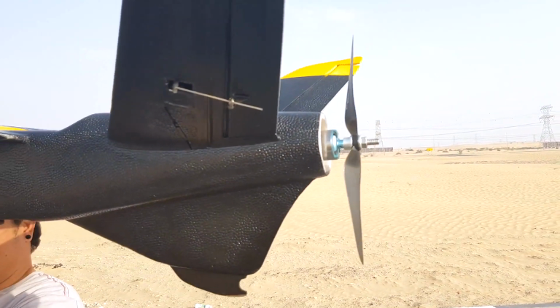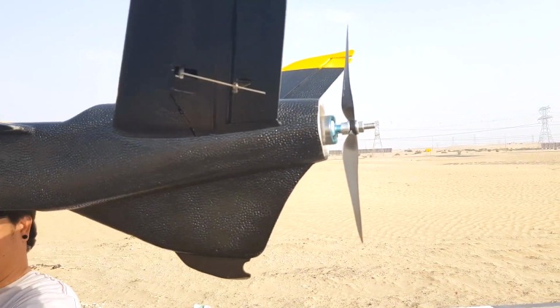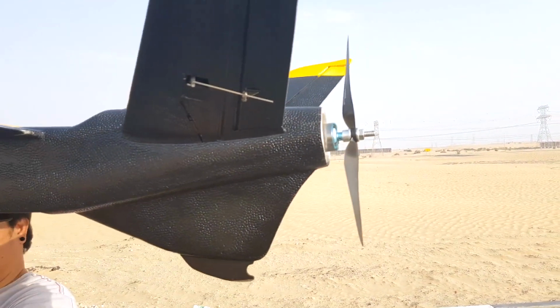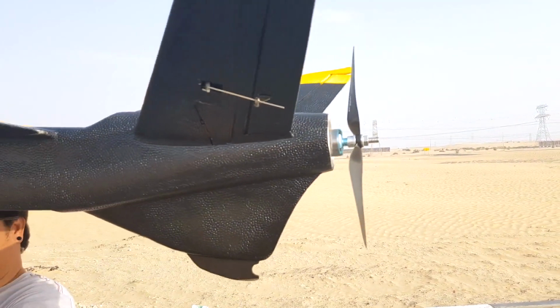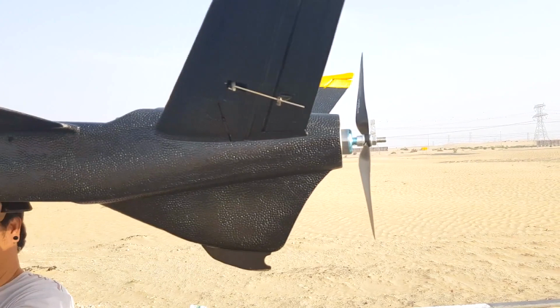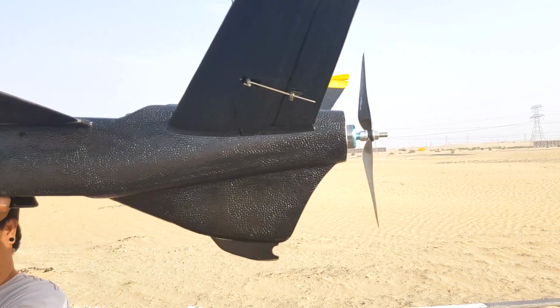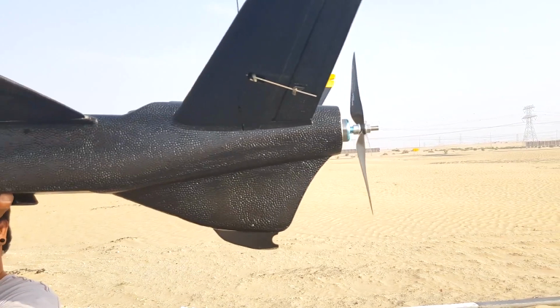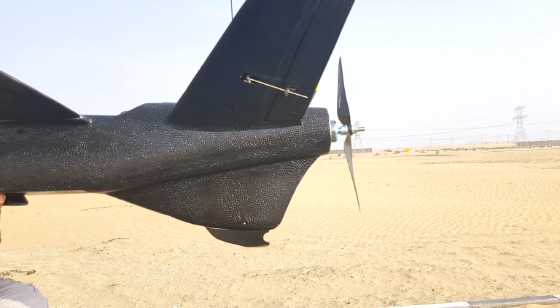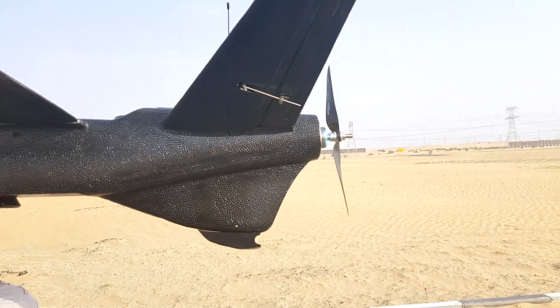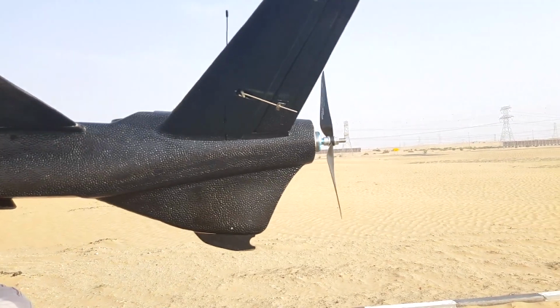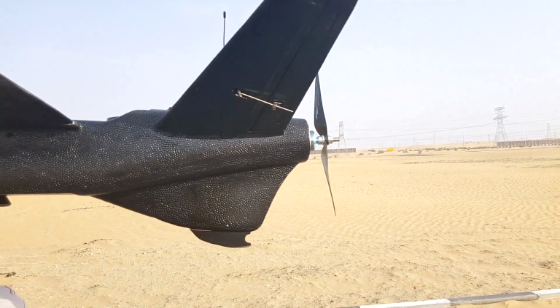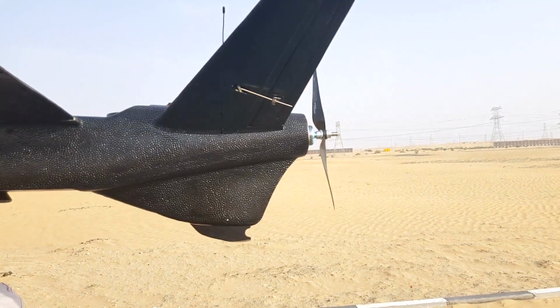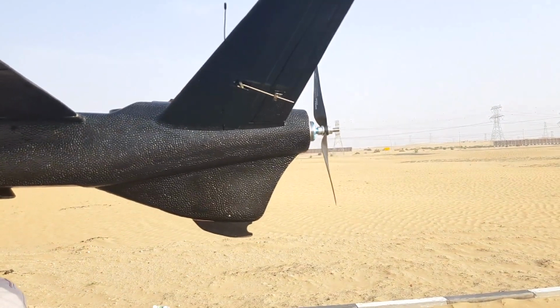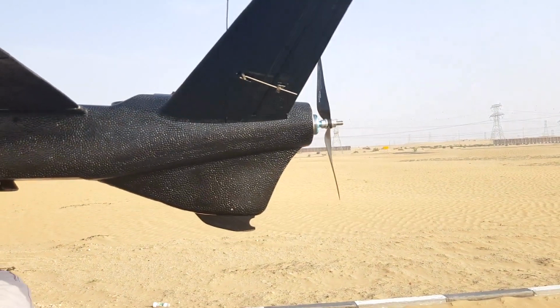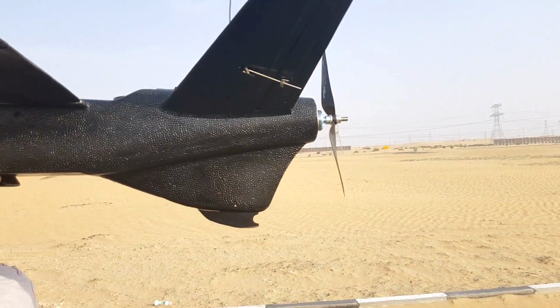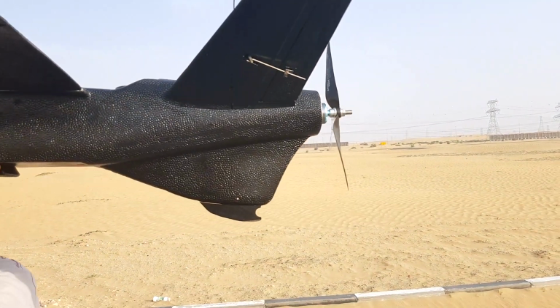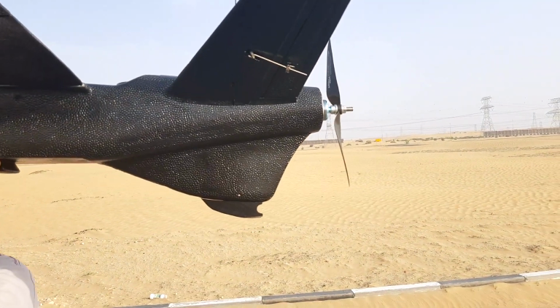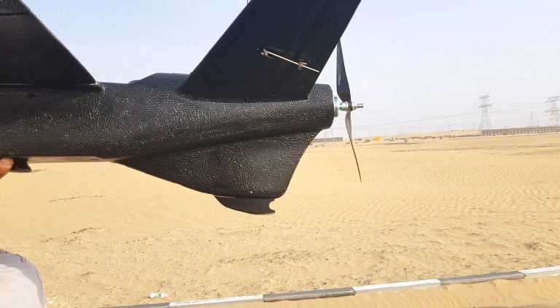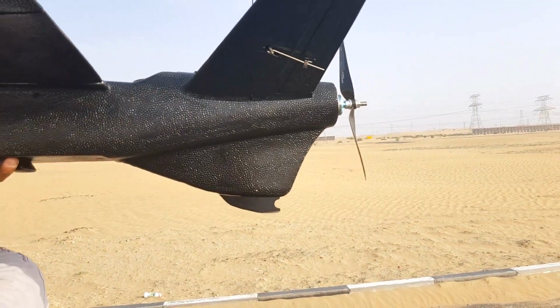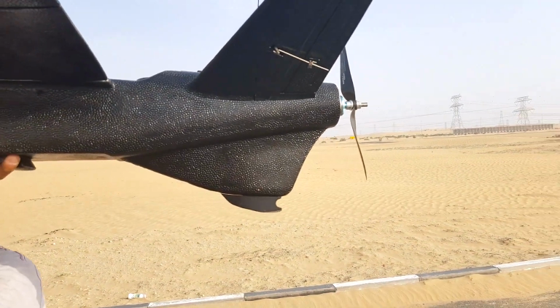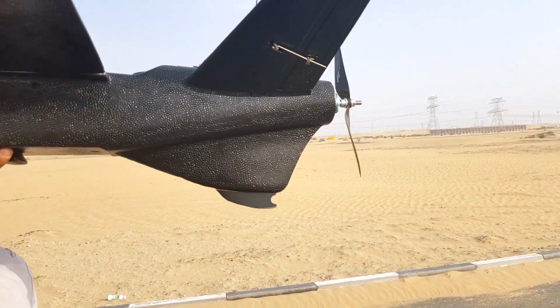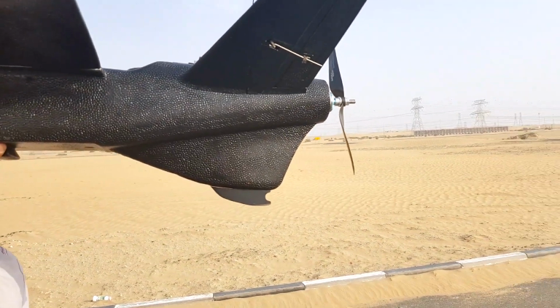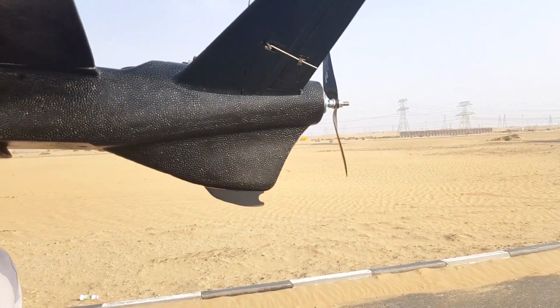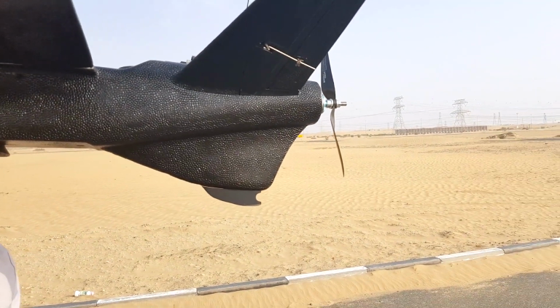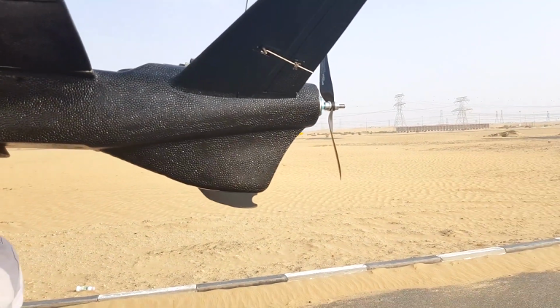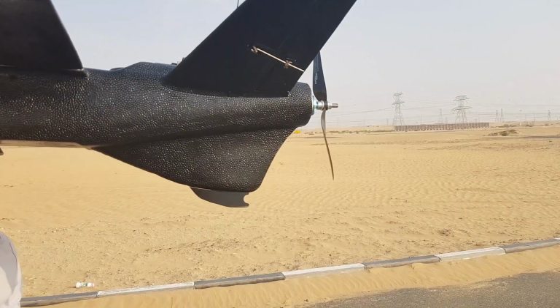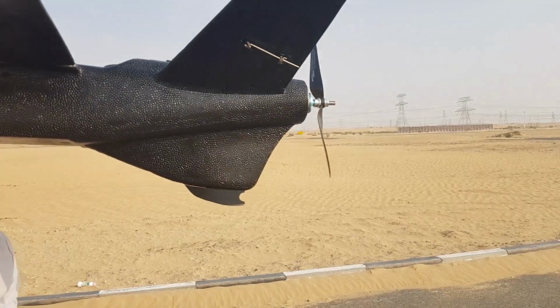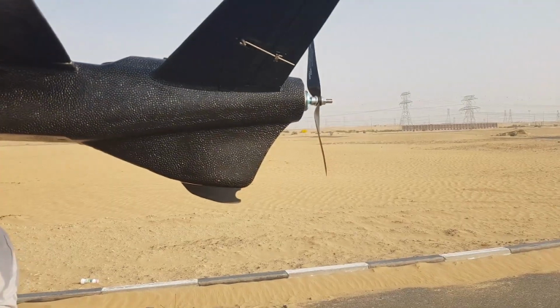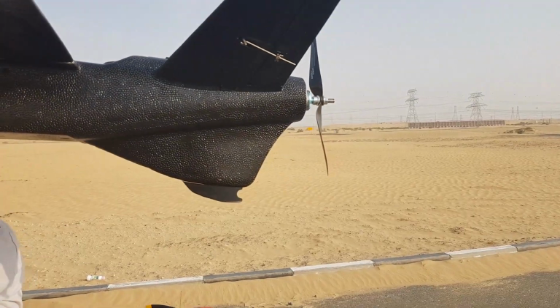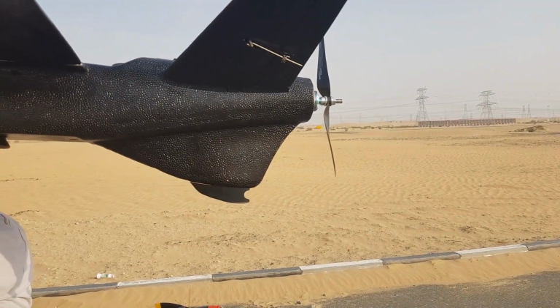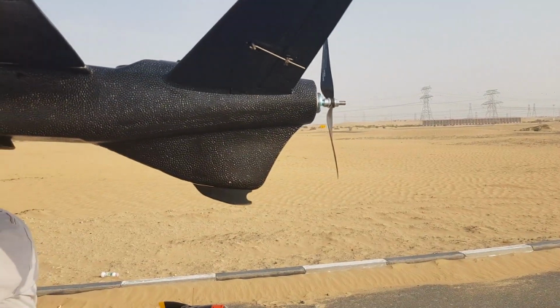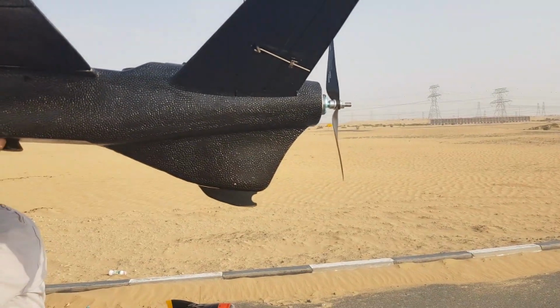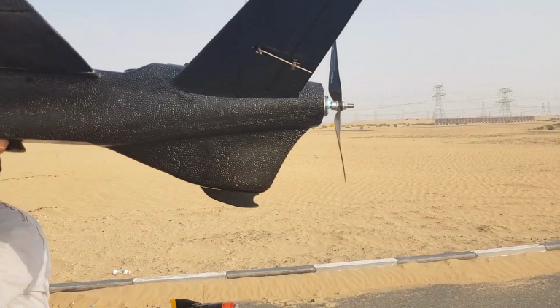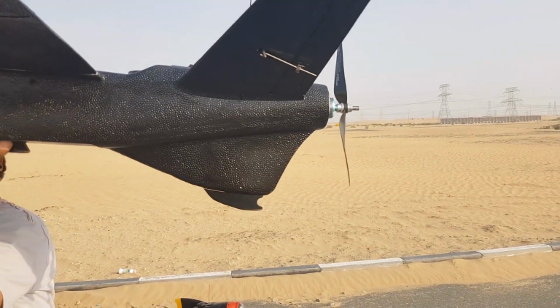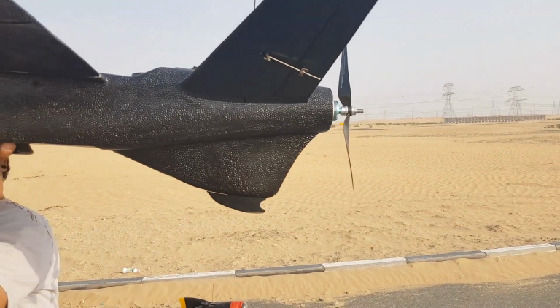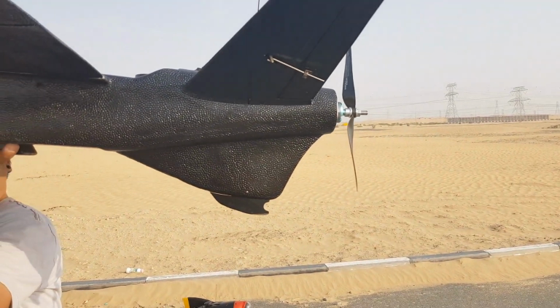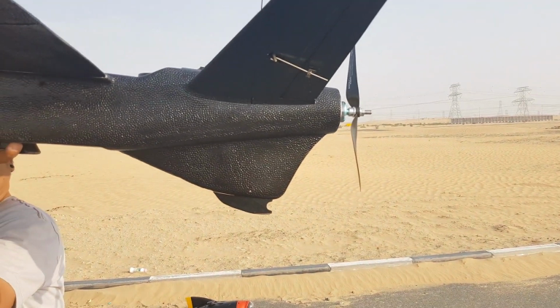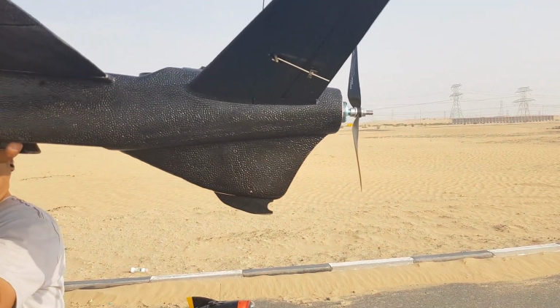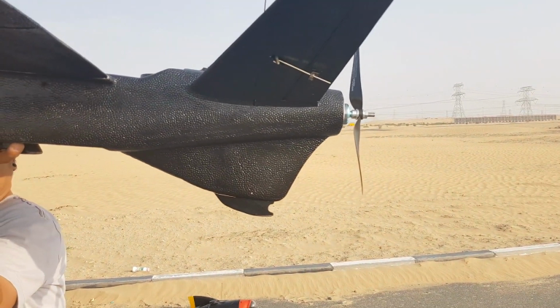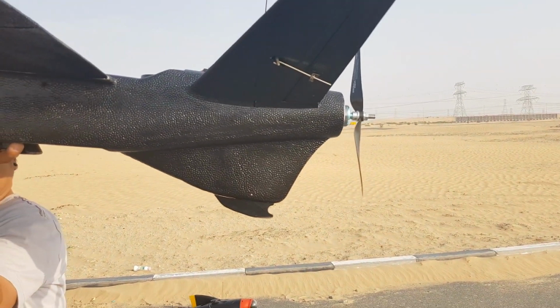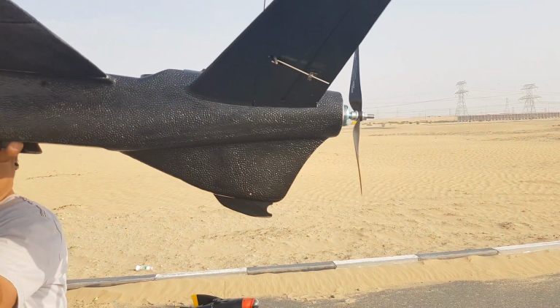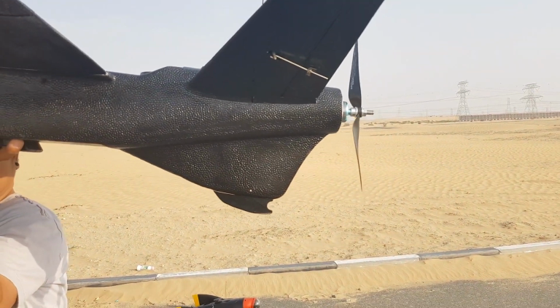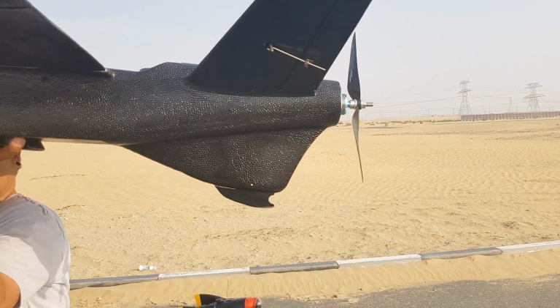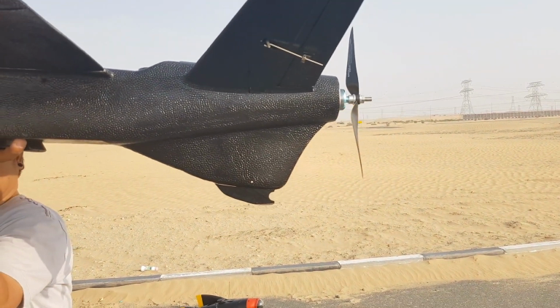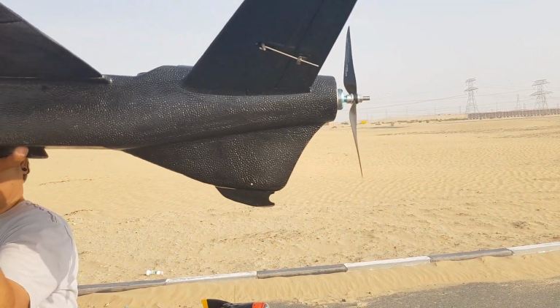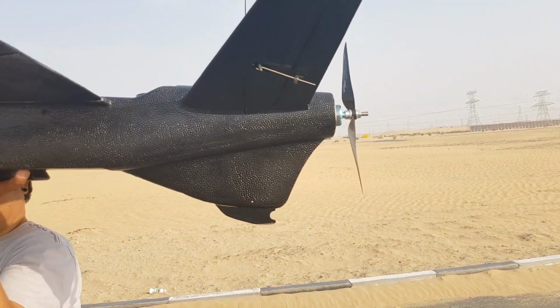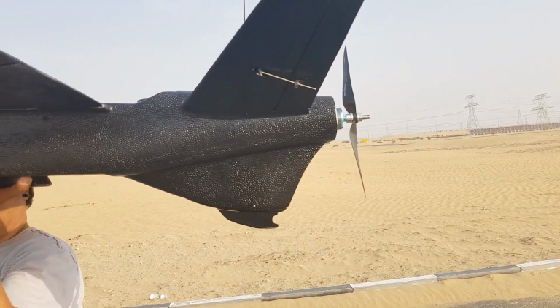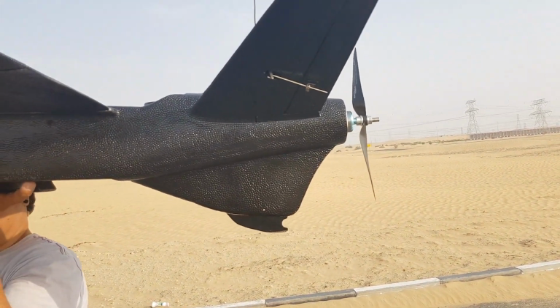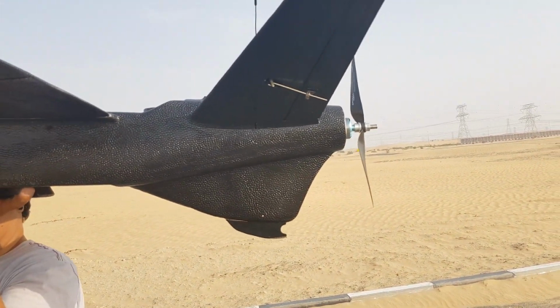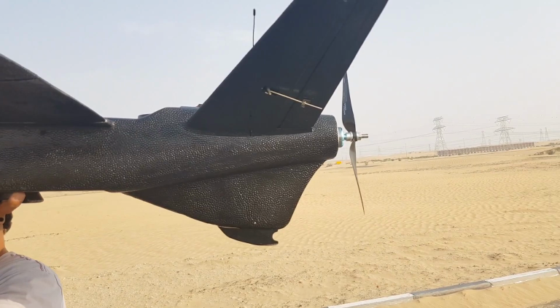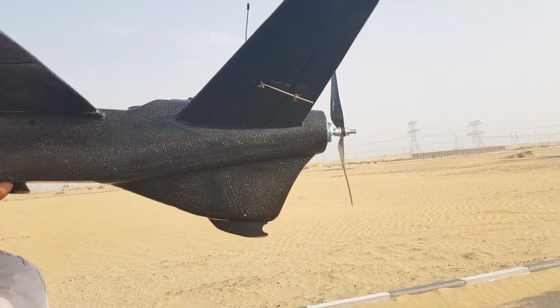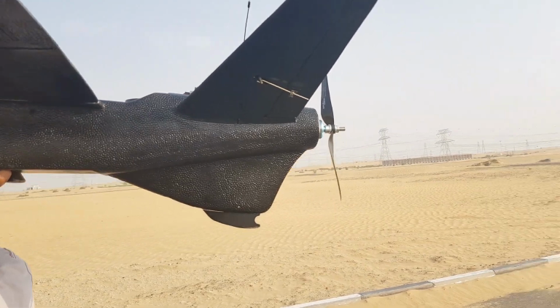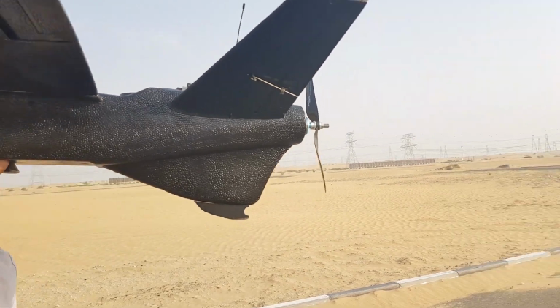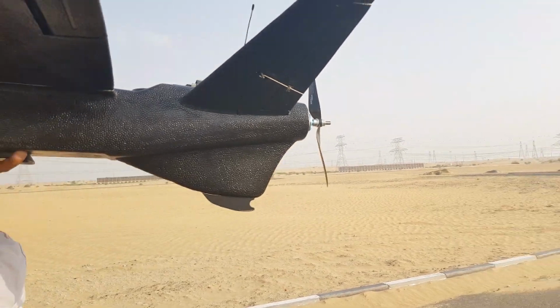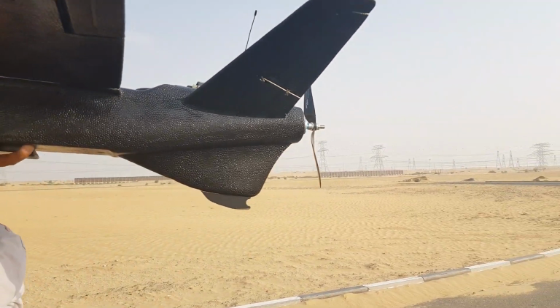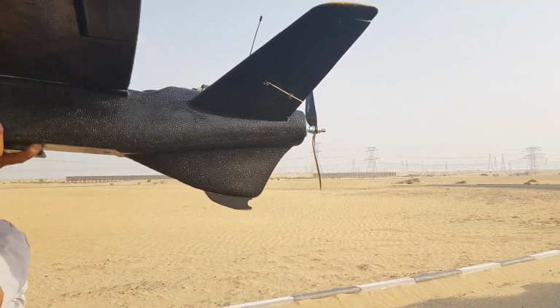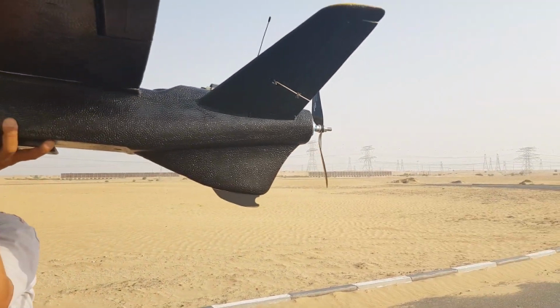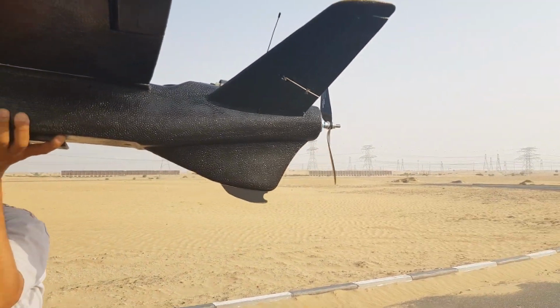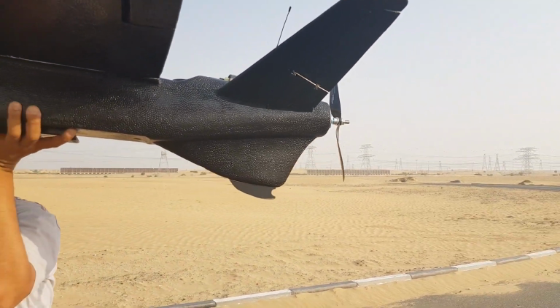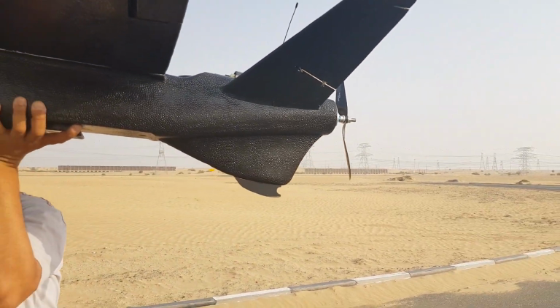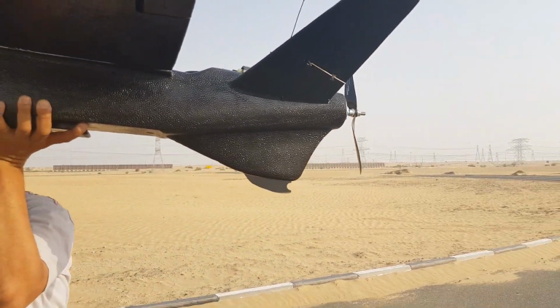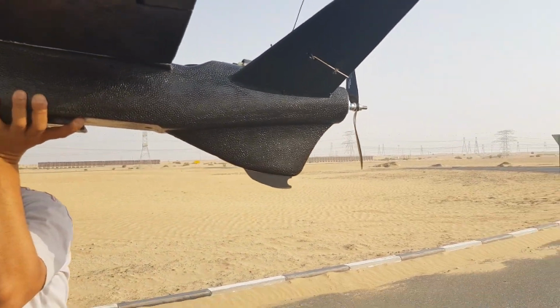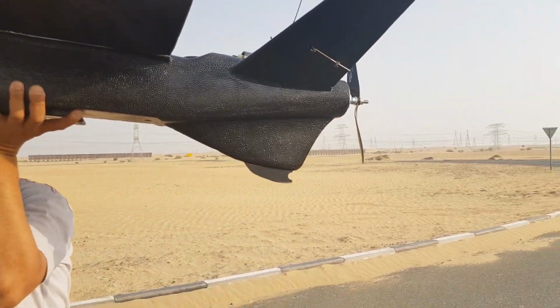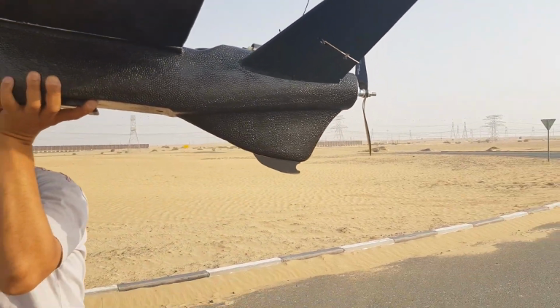That's a stronger propeller than the one on the Phantom, and the one on the Phantom hurts really badly. So that one probably draws a lot of blood.